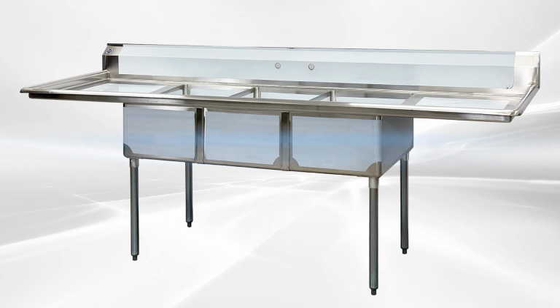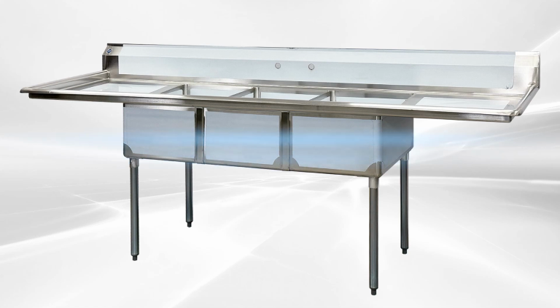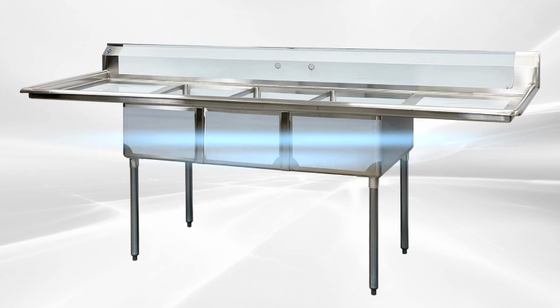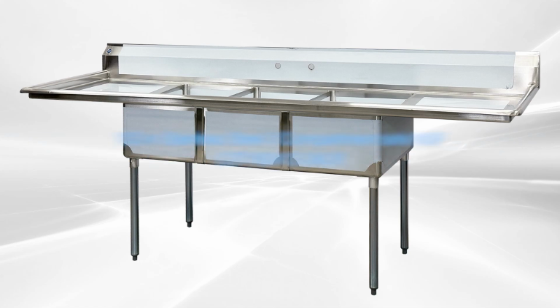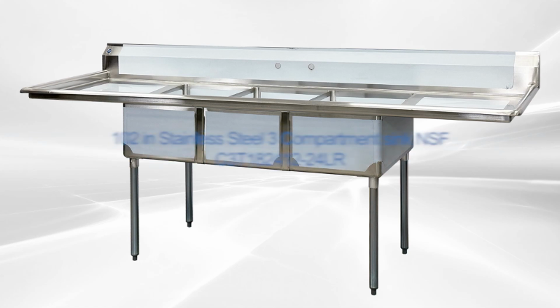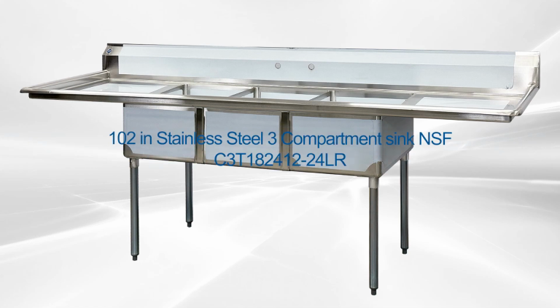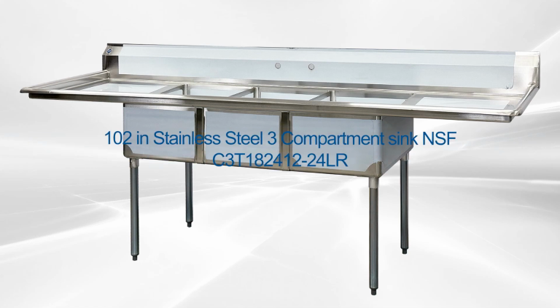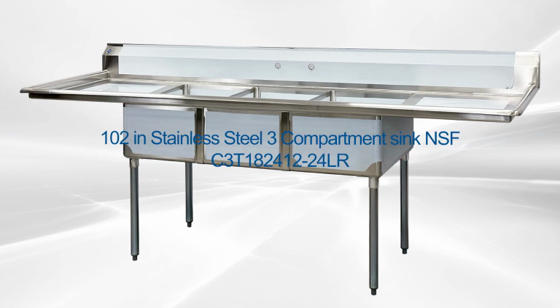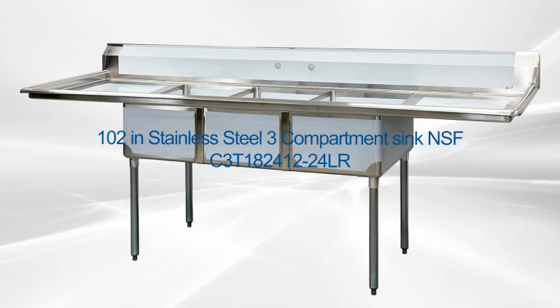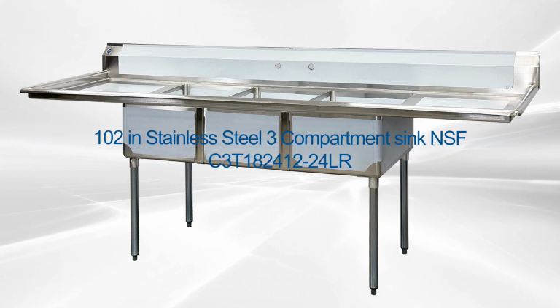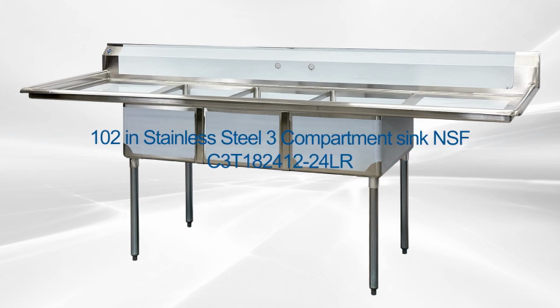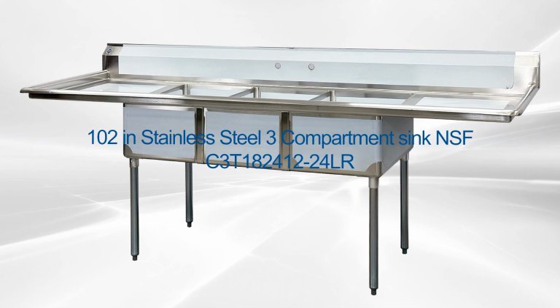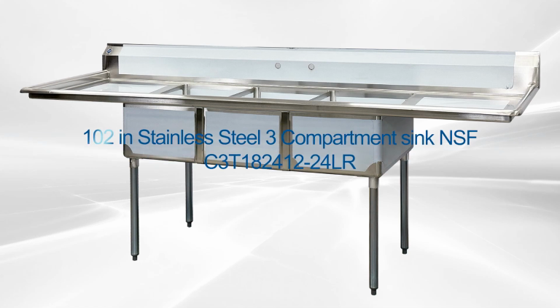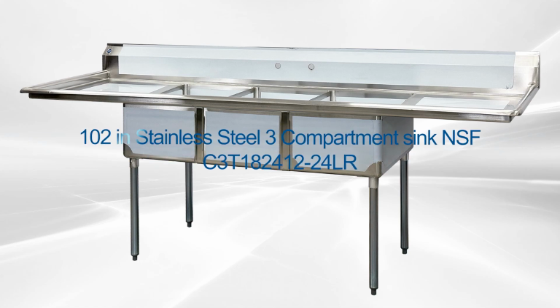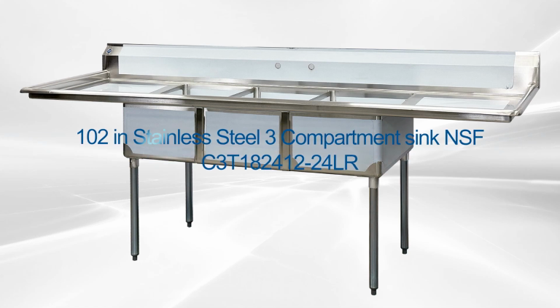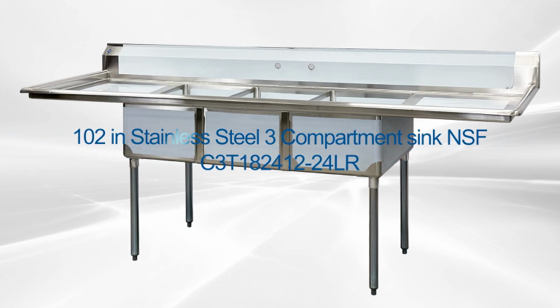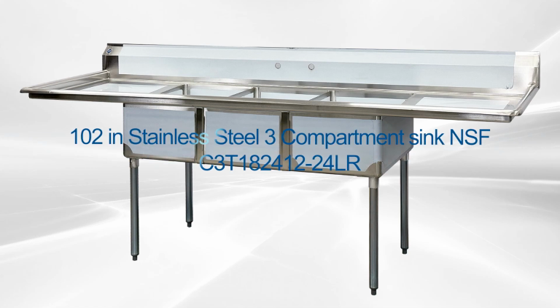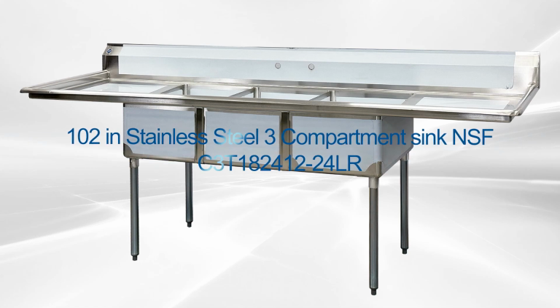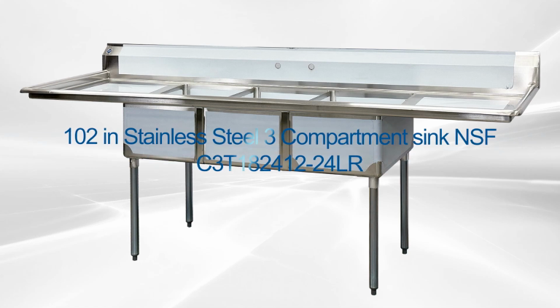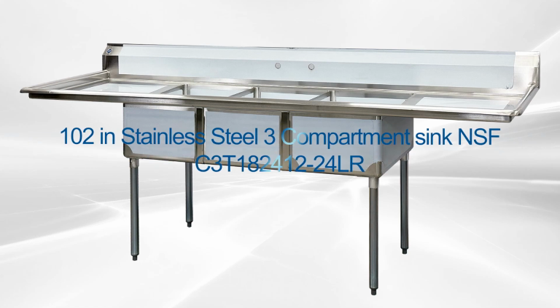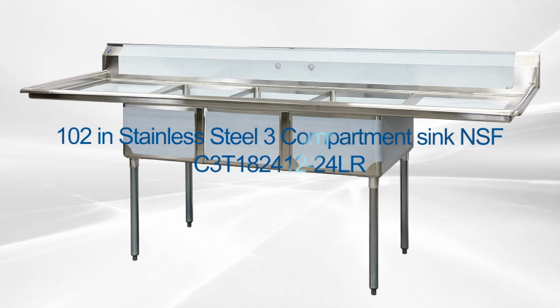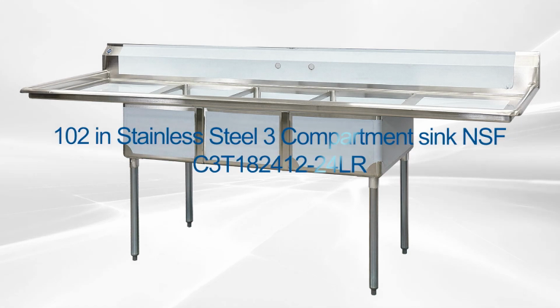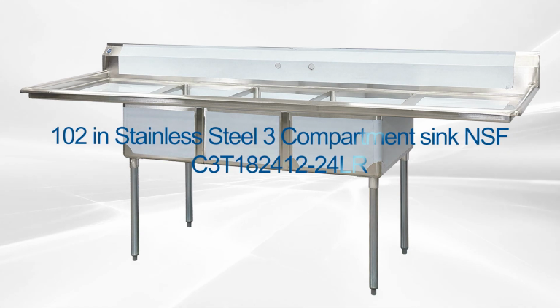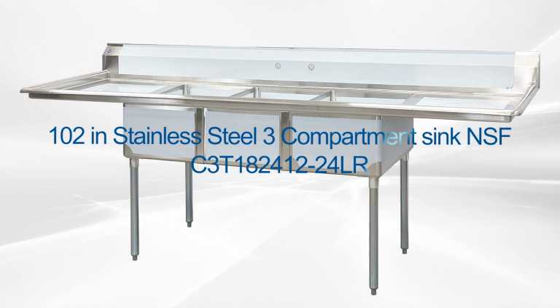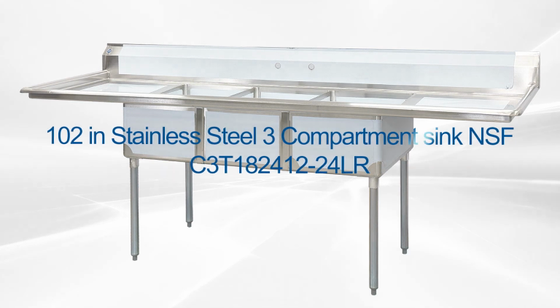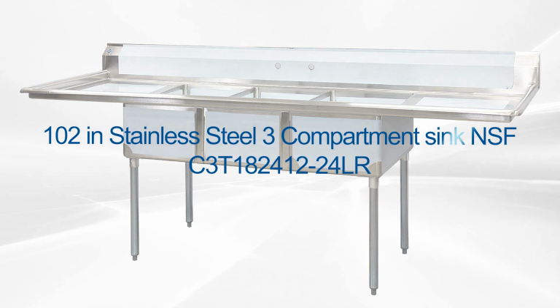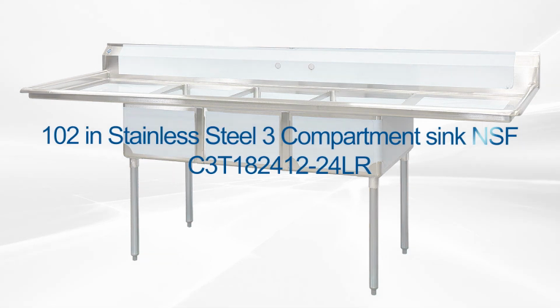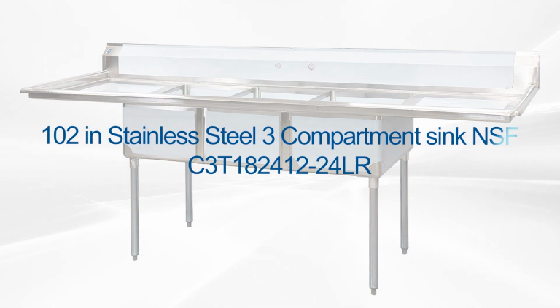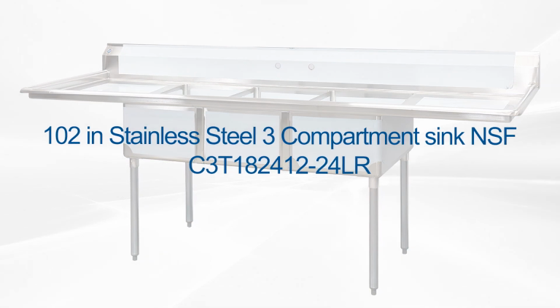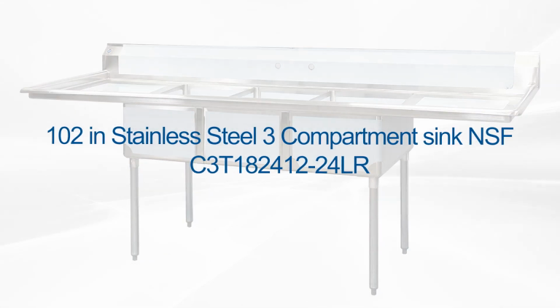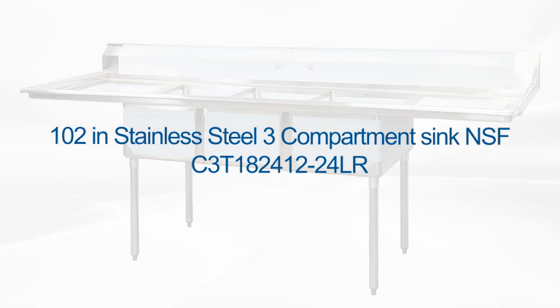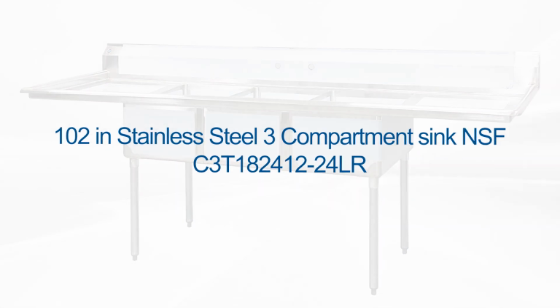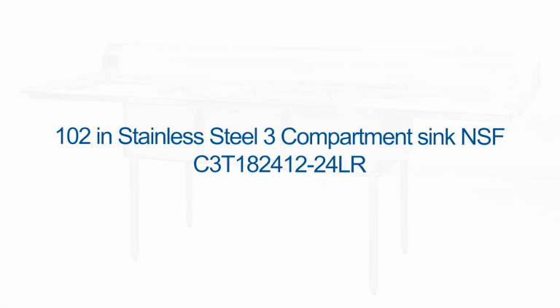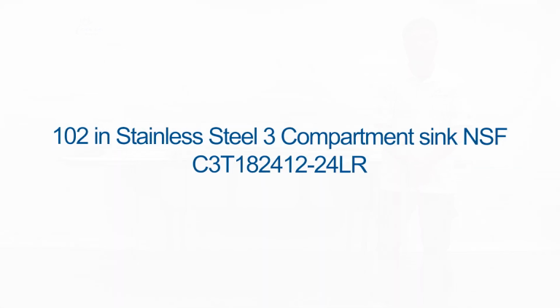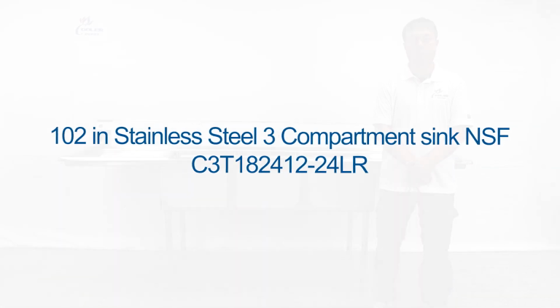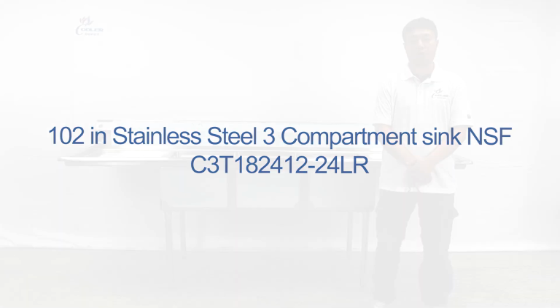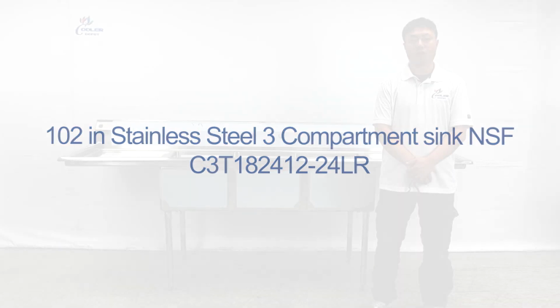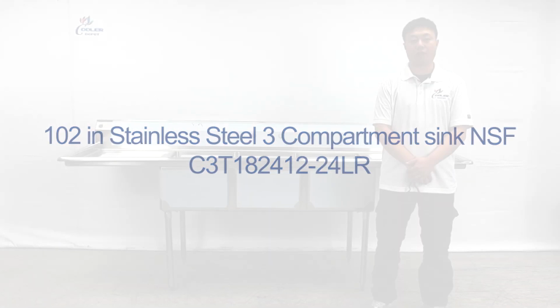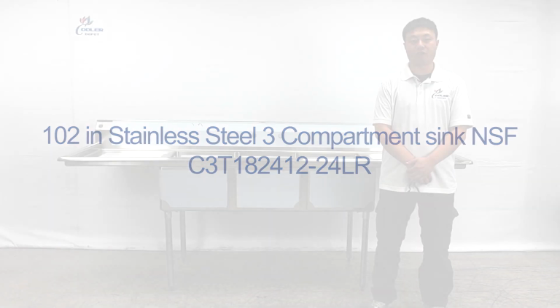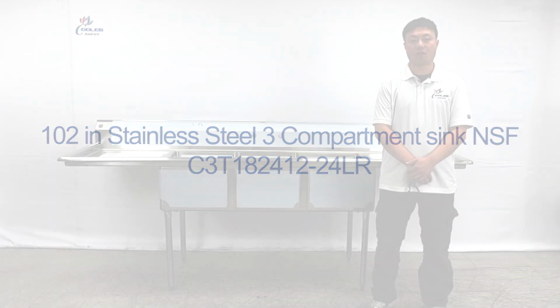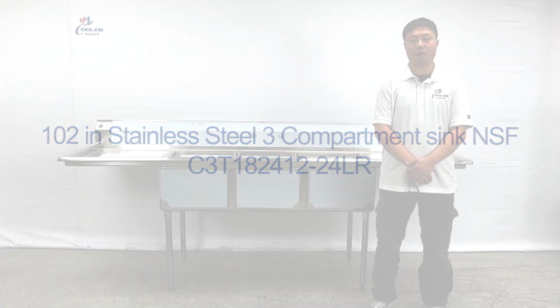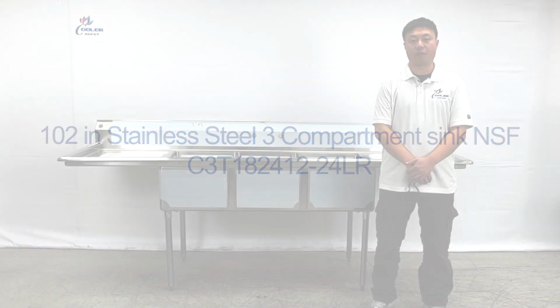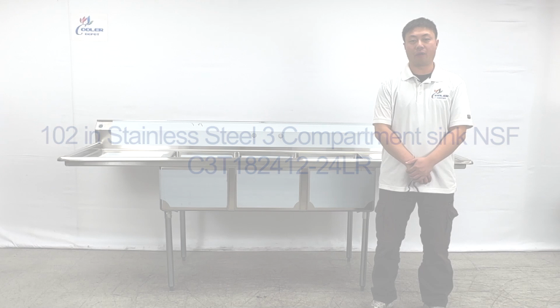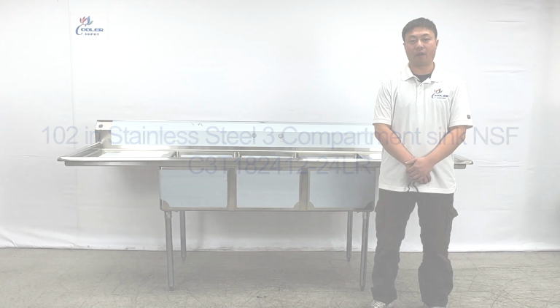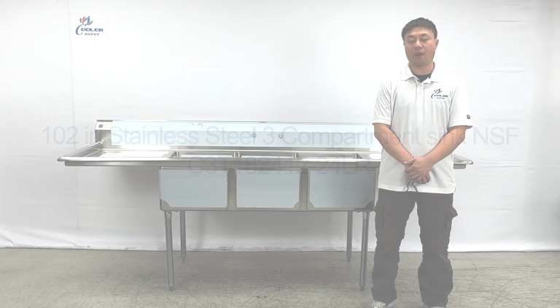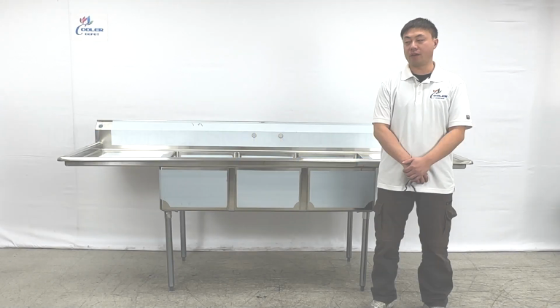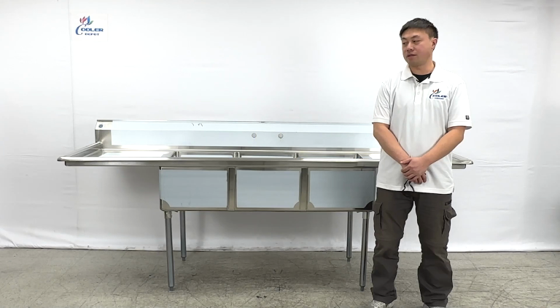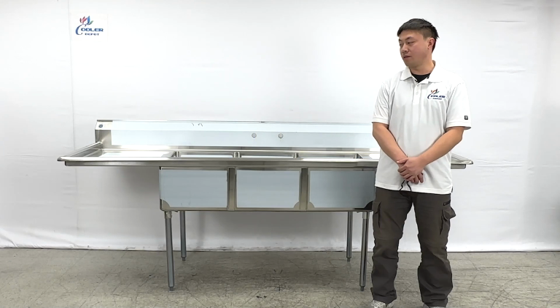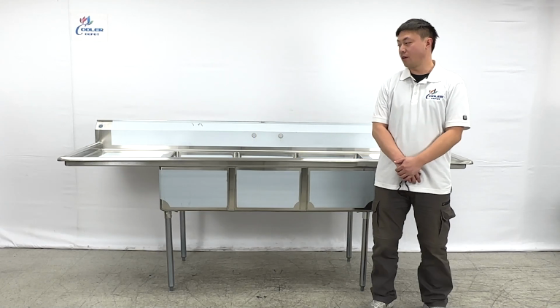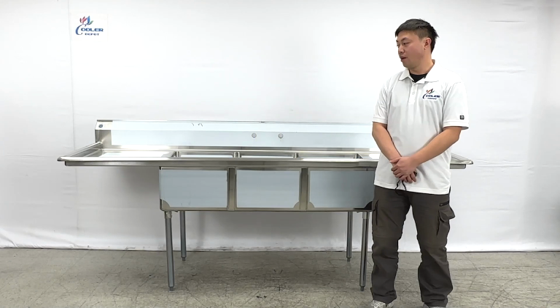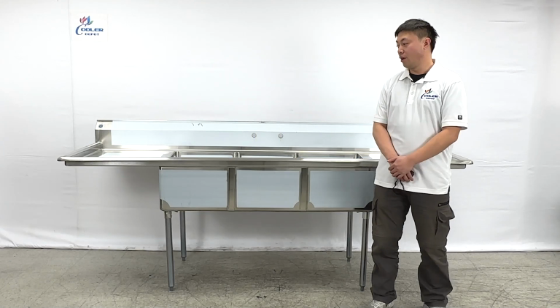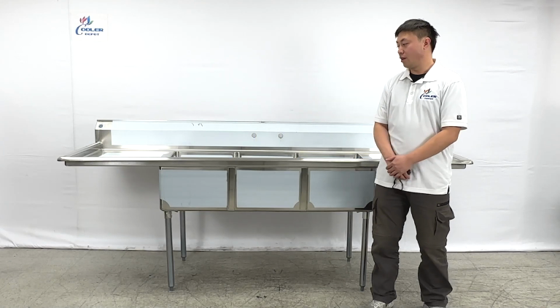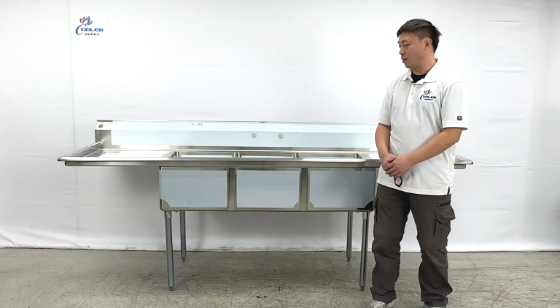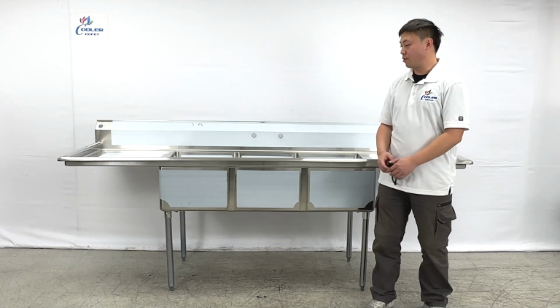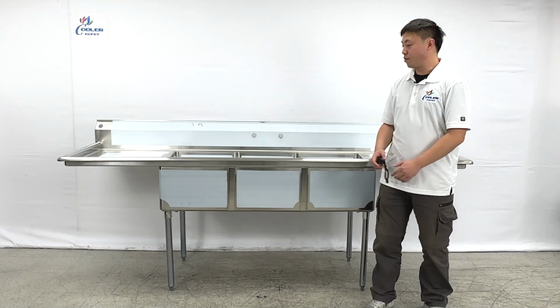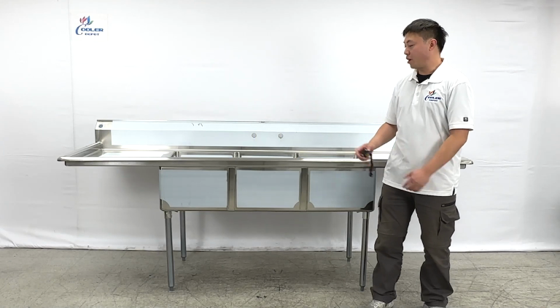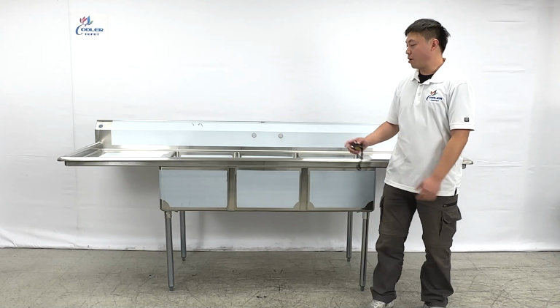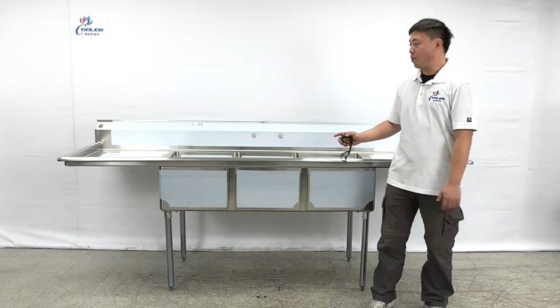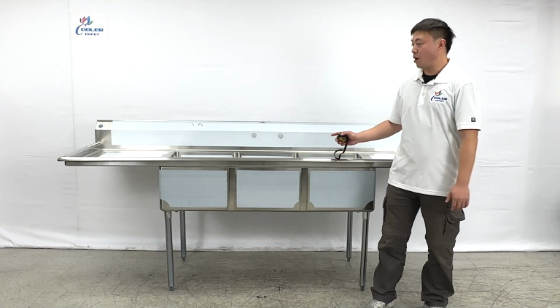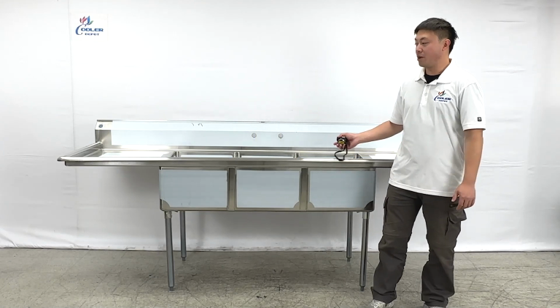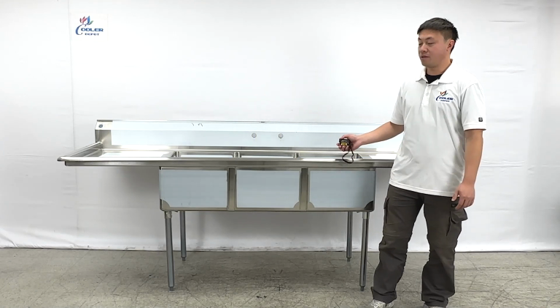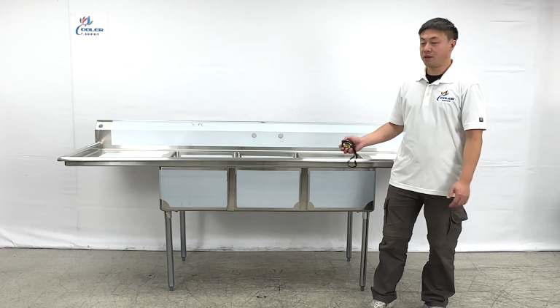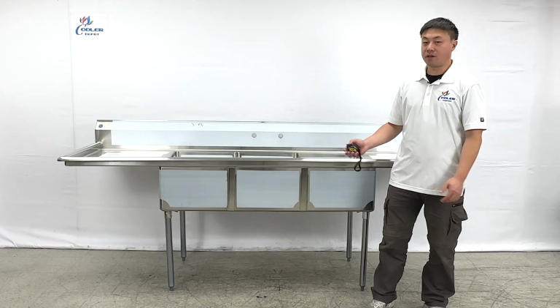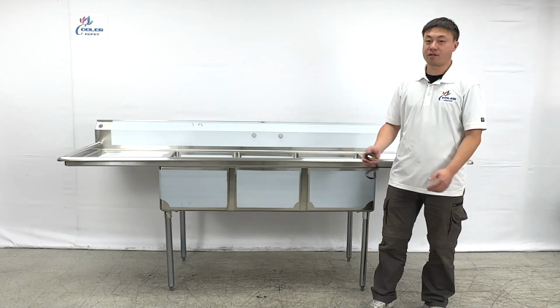Welcome to the Cooler Report. I'm going to introduce our newest product — the three compartment sinks.